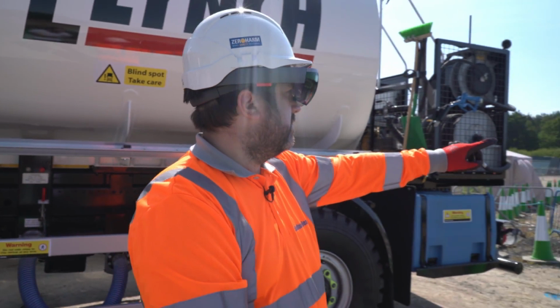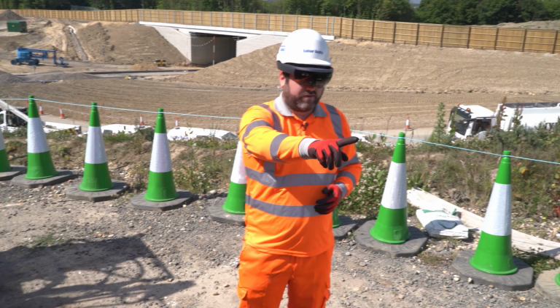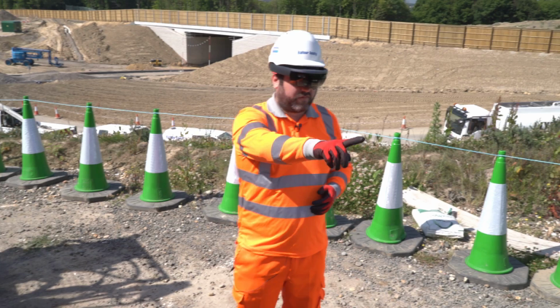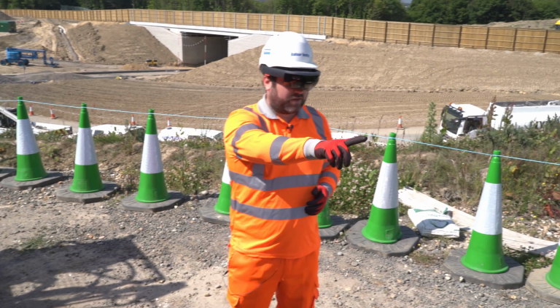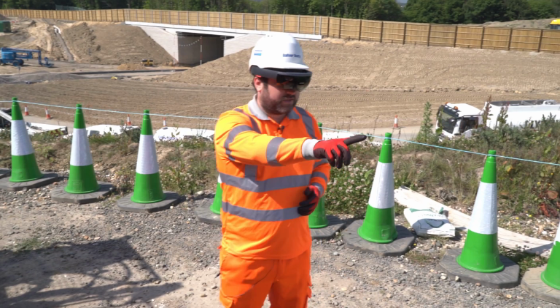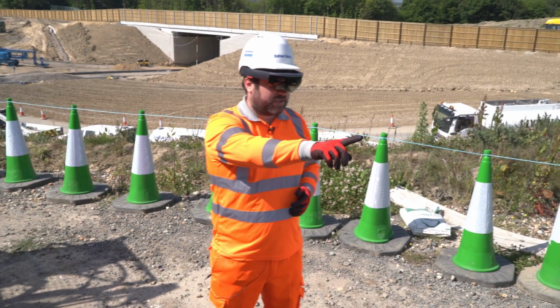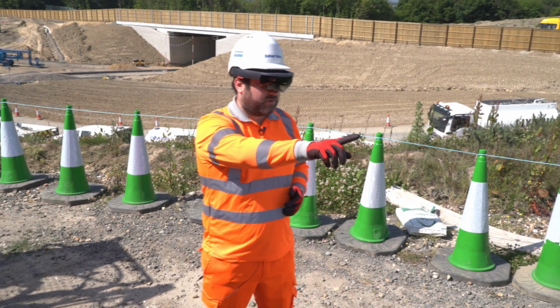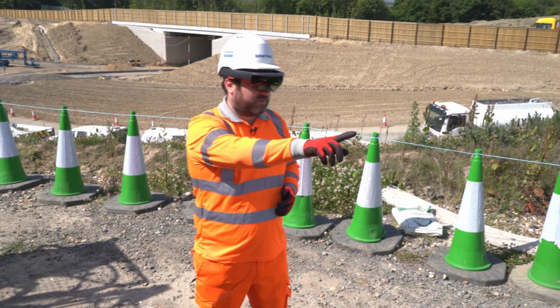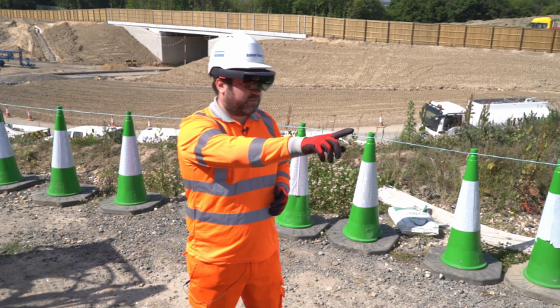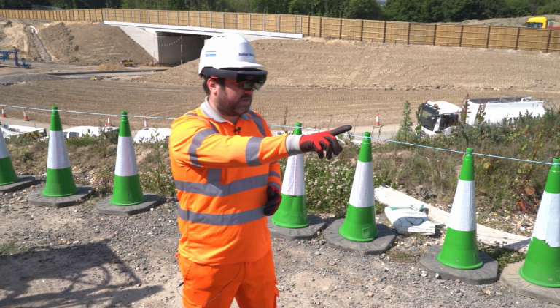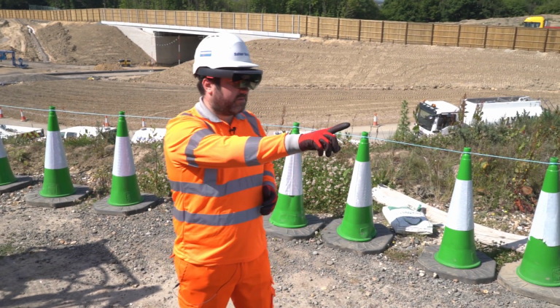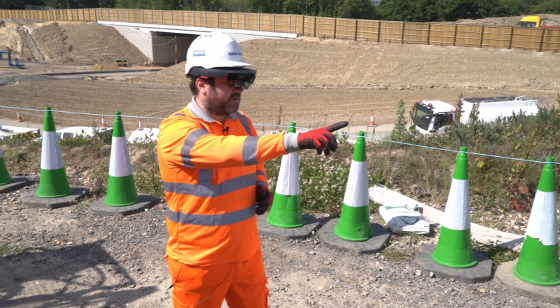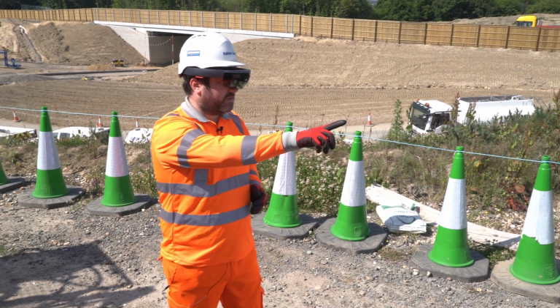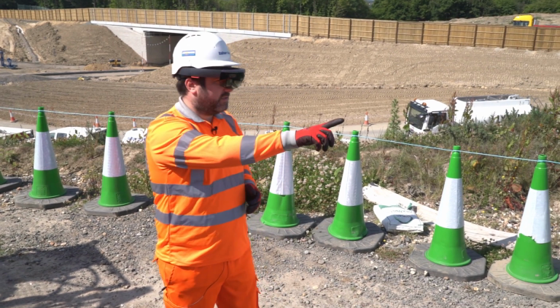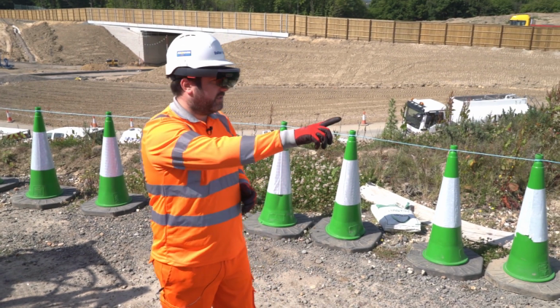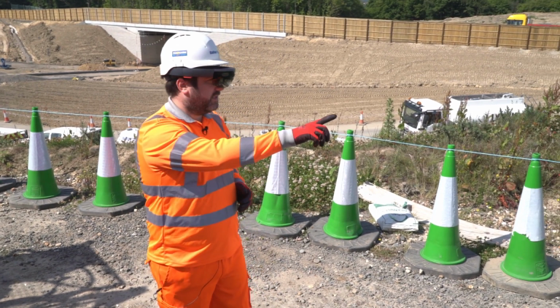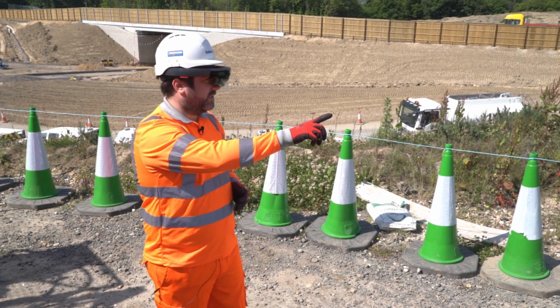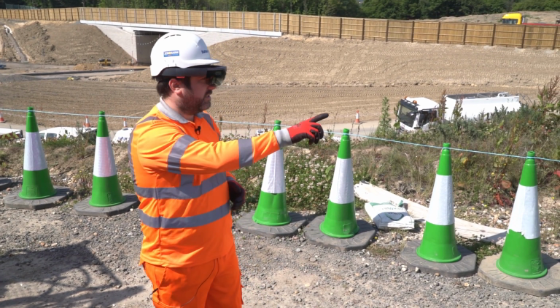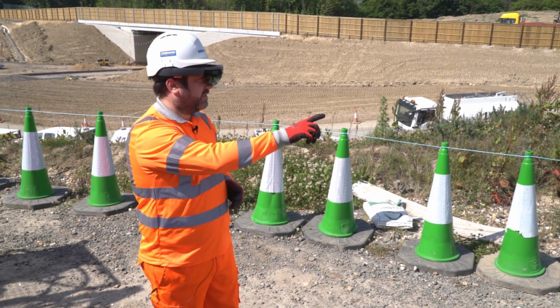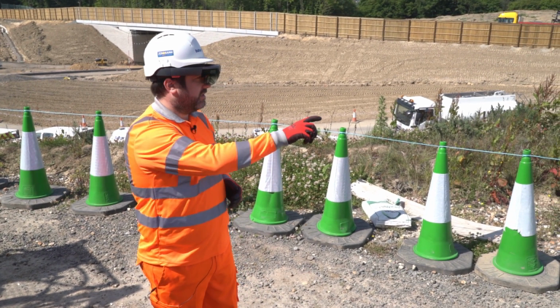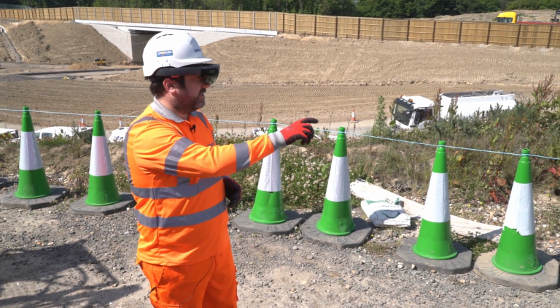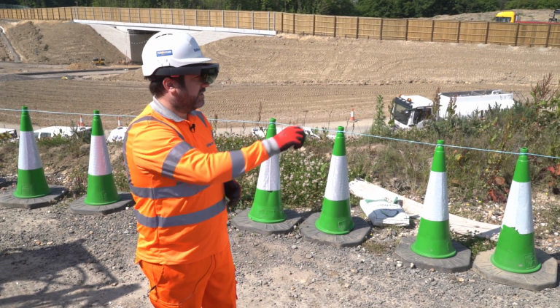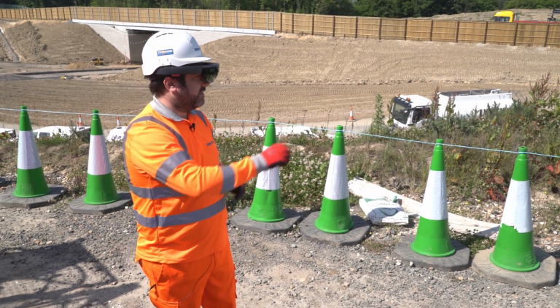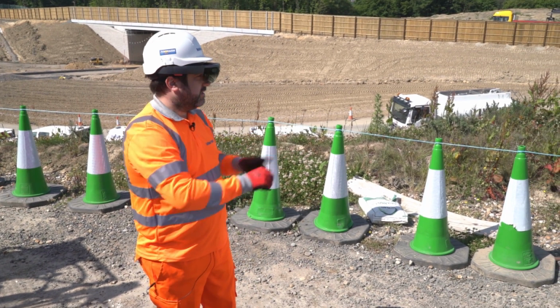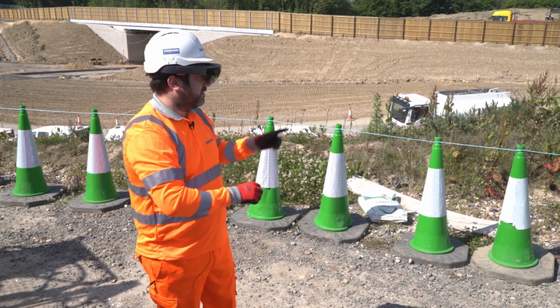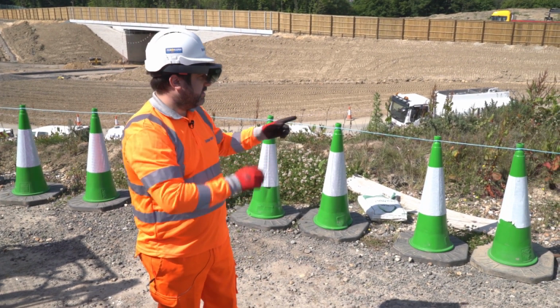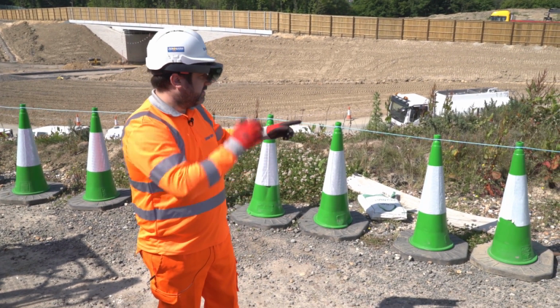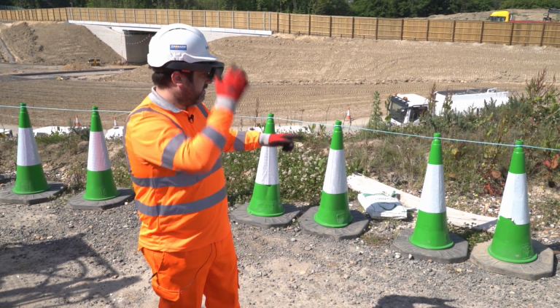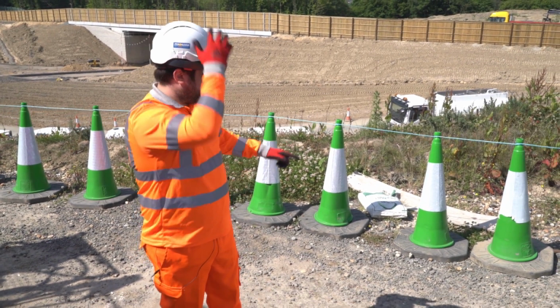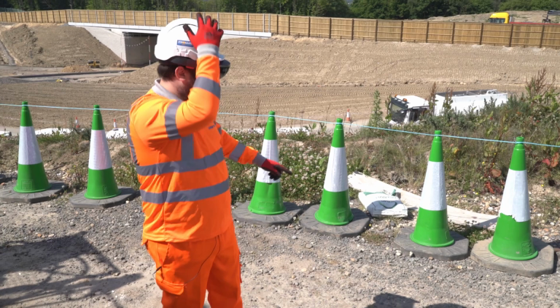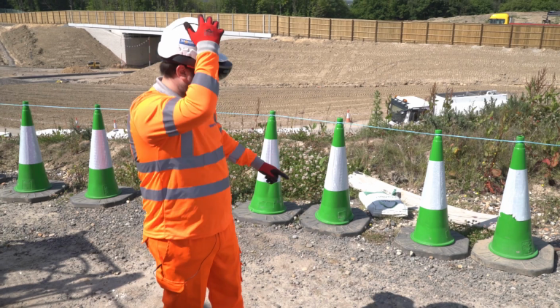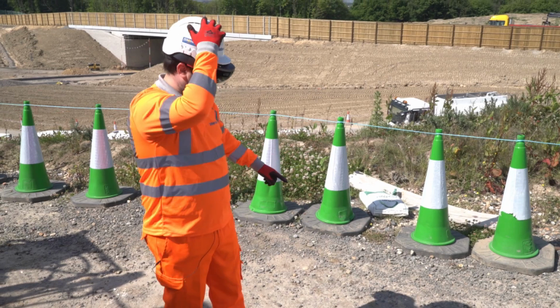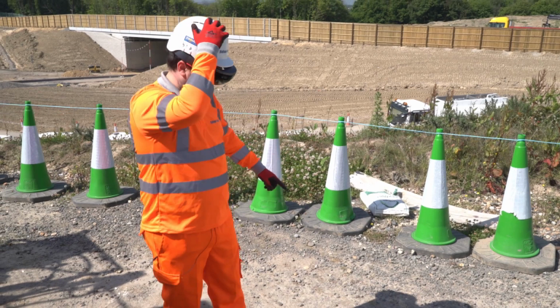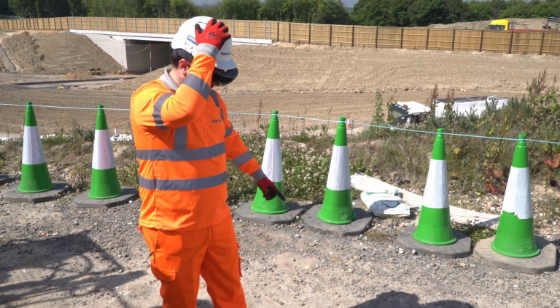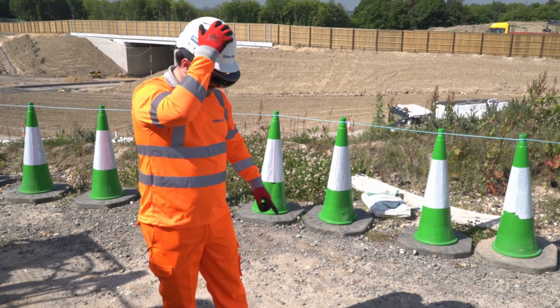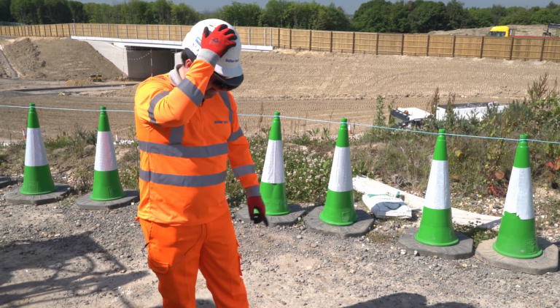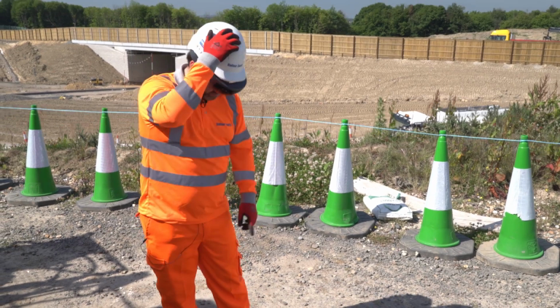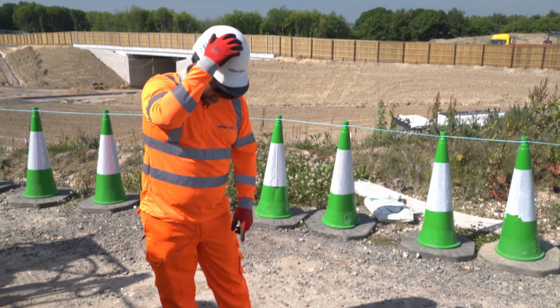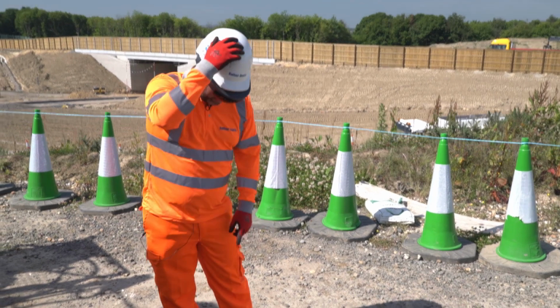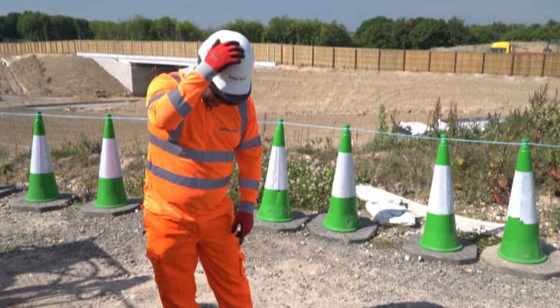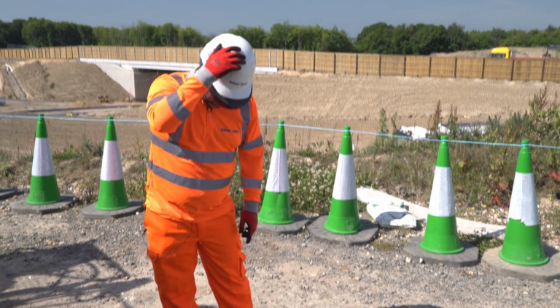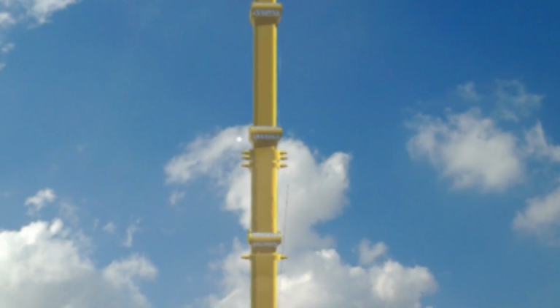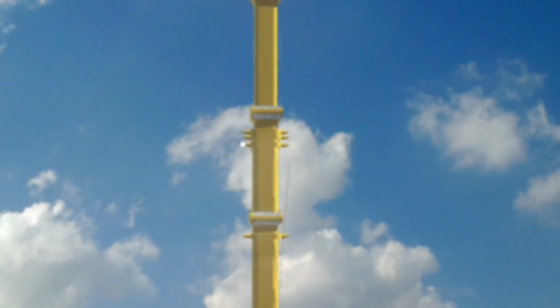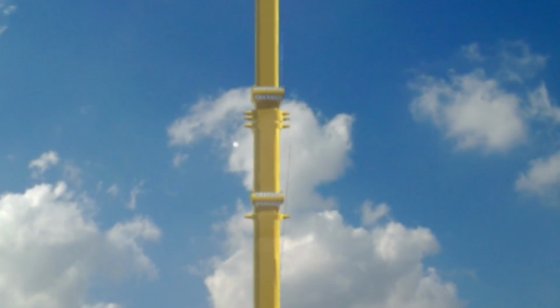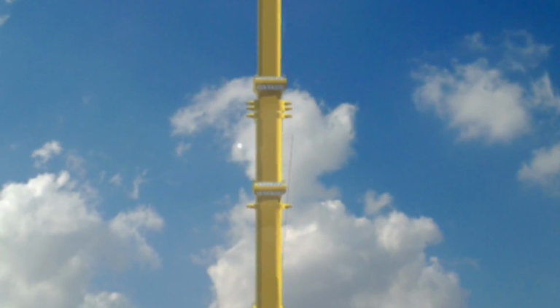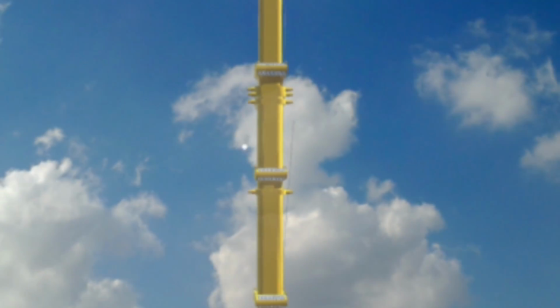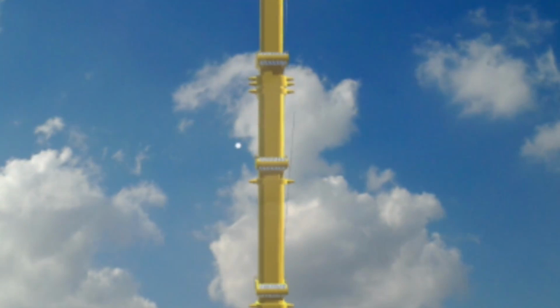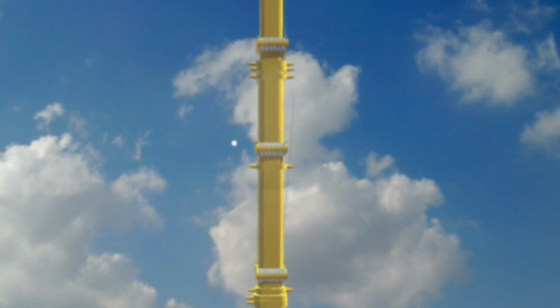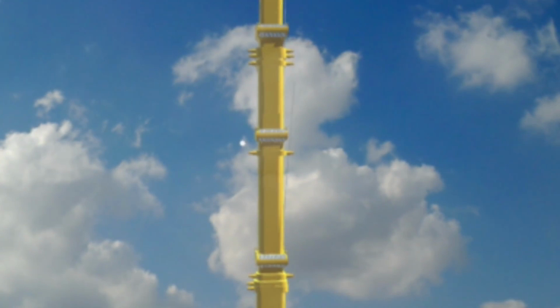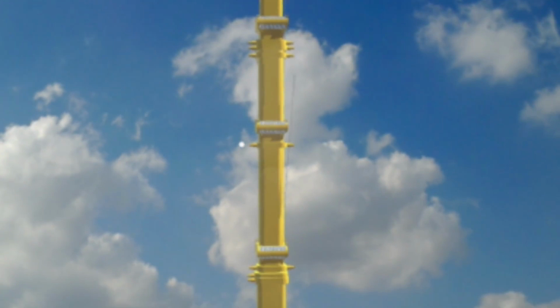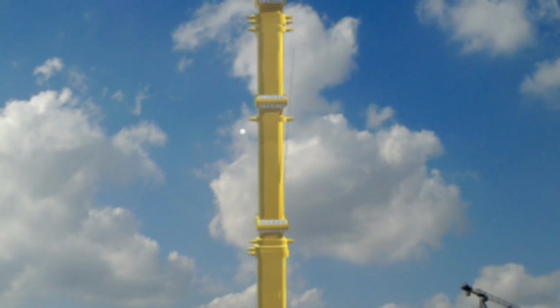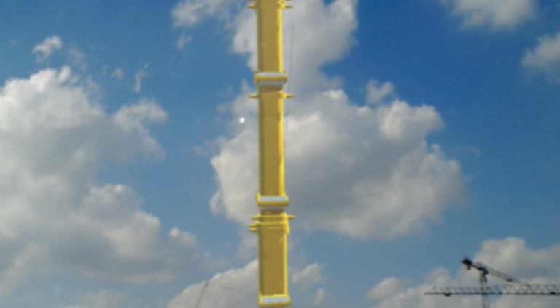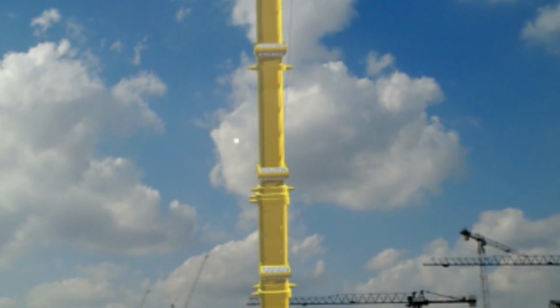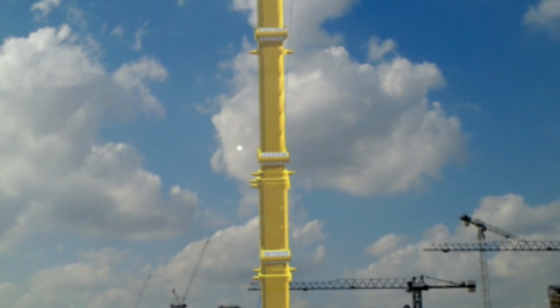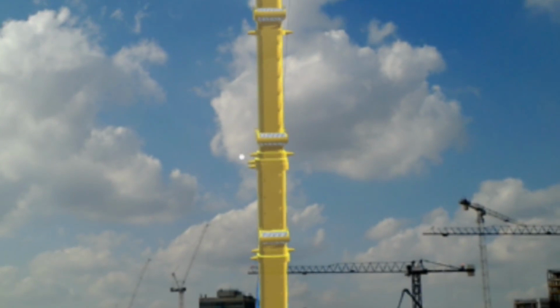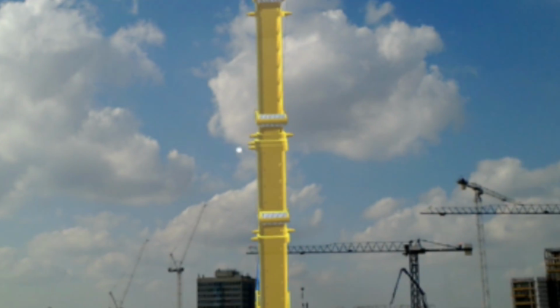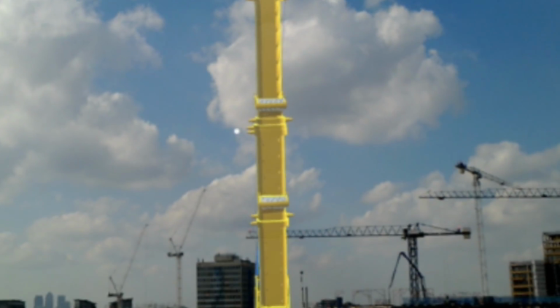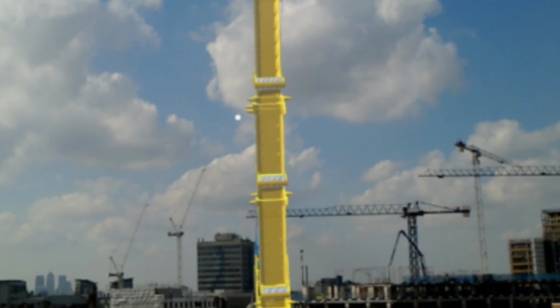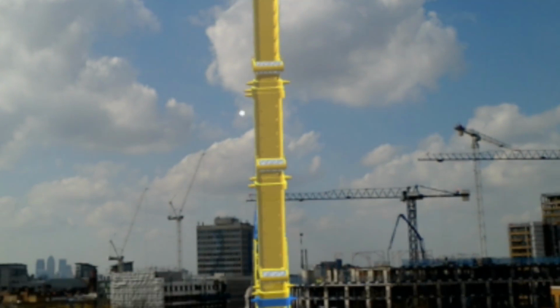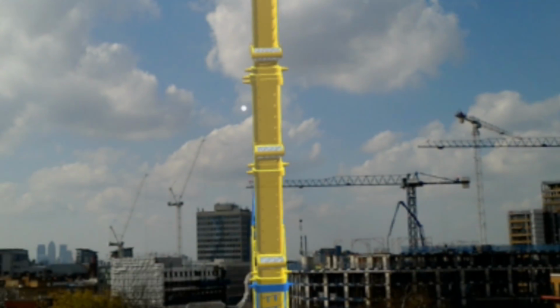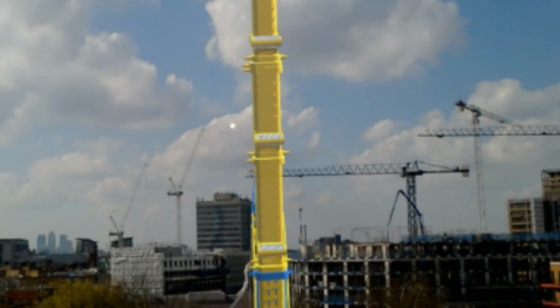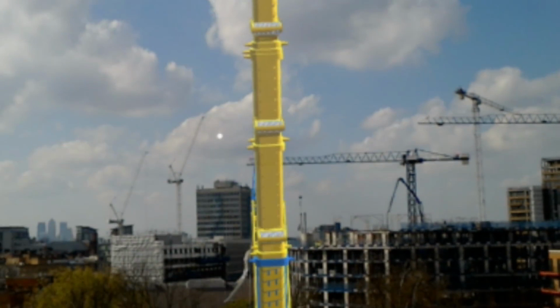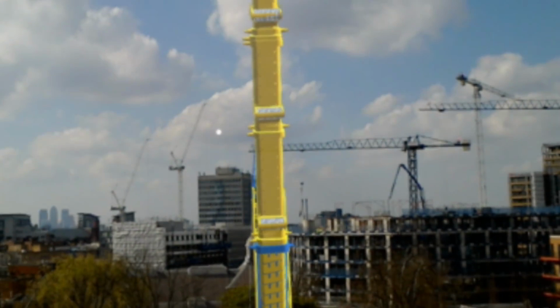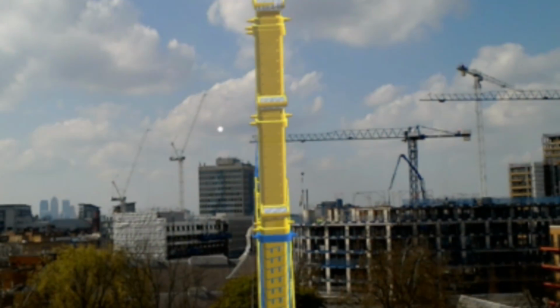It gives a guide for the guys out on site. They'll have their drawings, they'll have their CAT and Jenny, and also the HoloLens to be able to see.